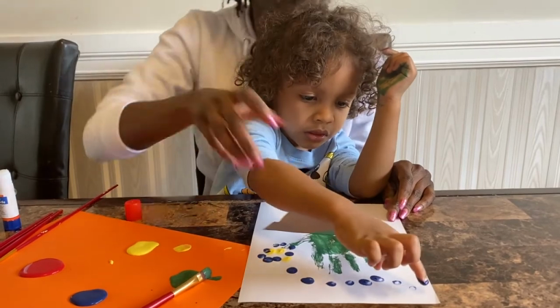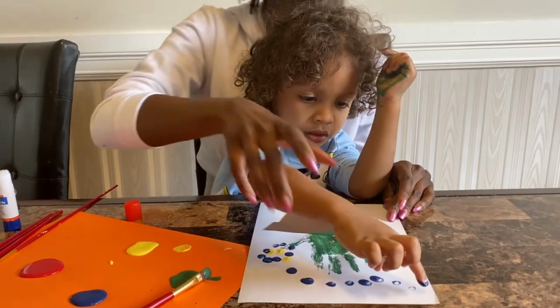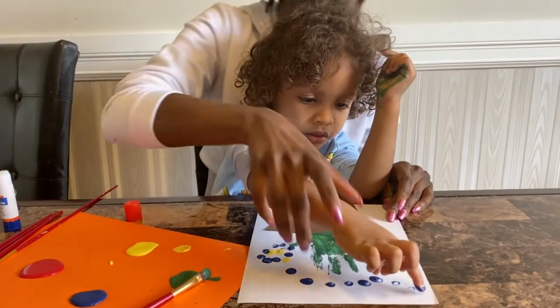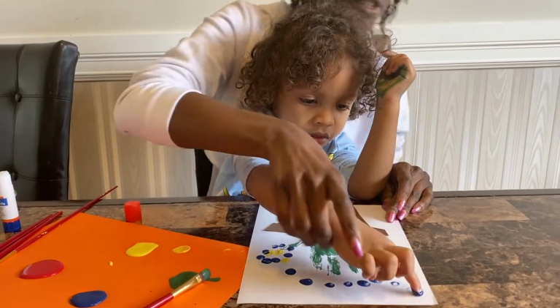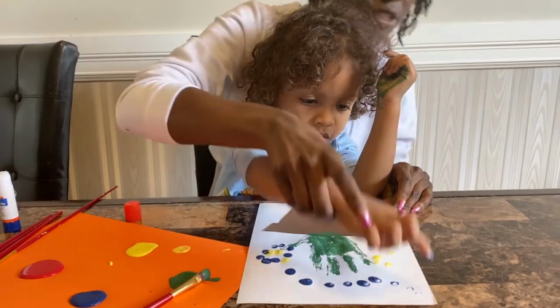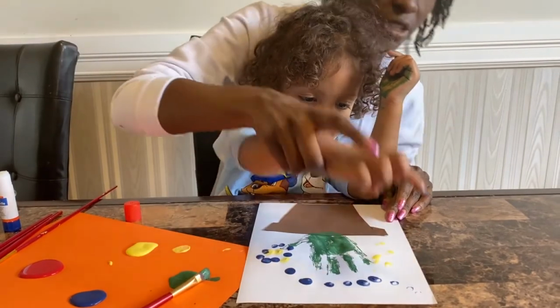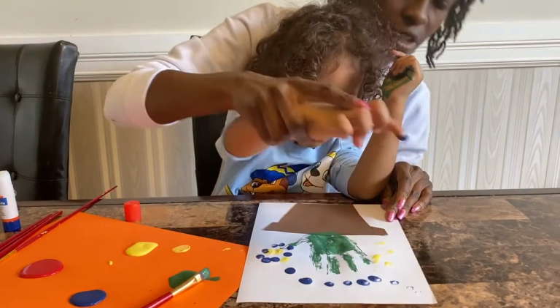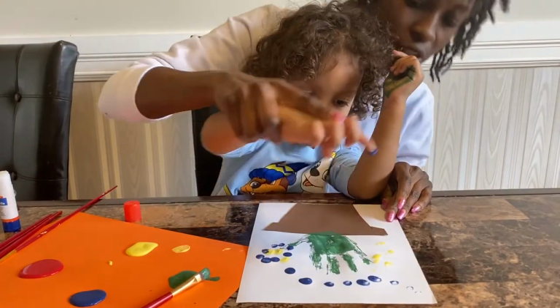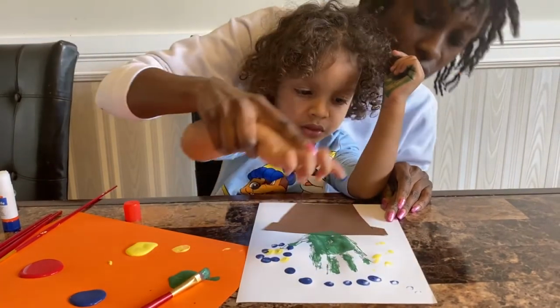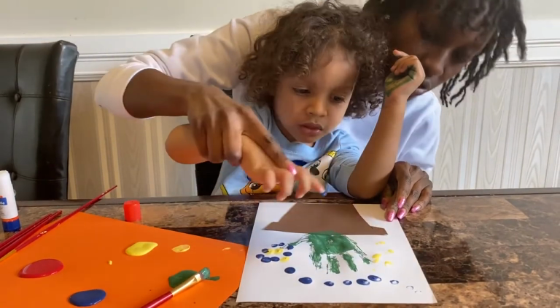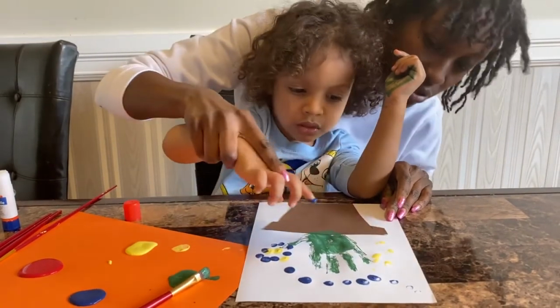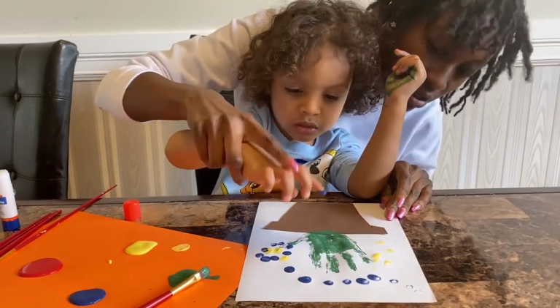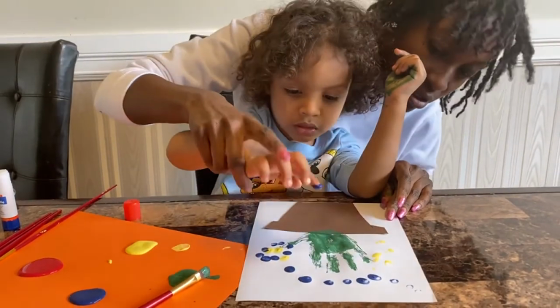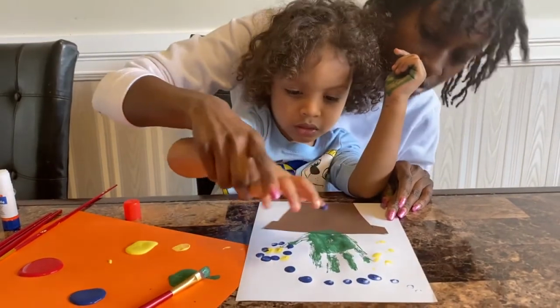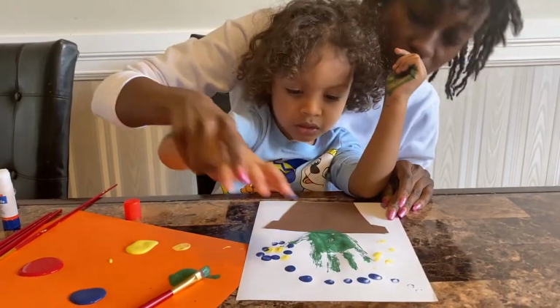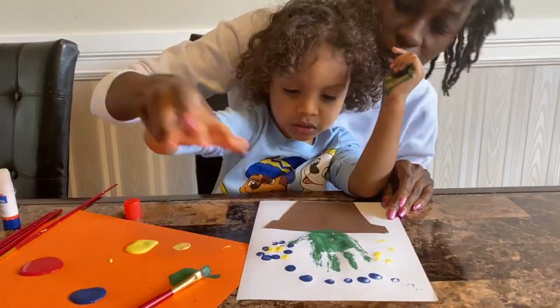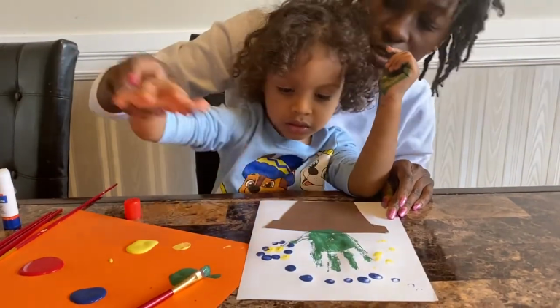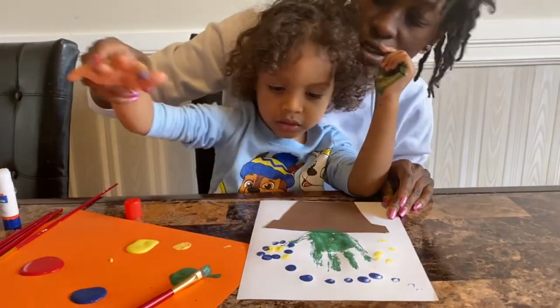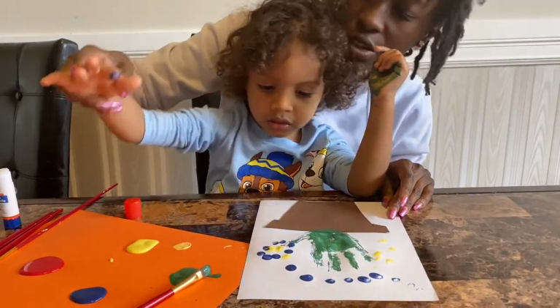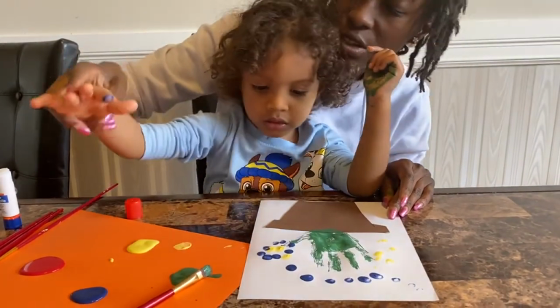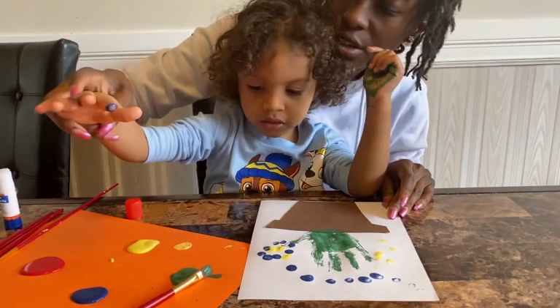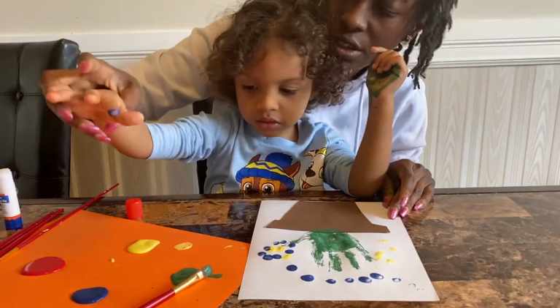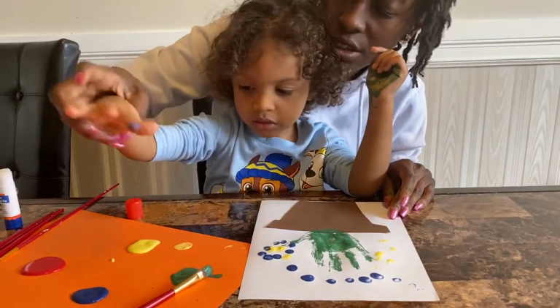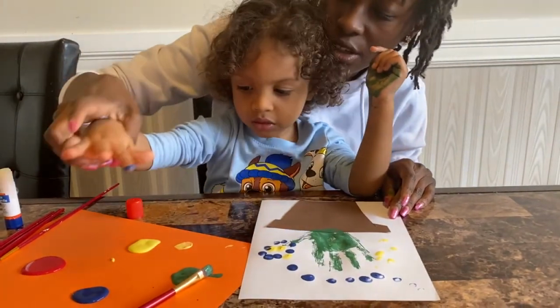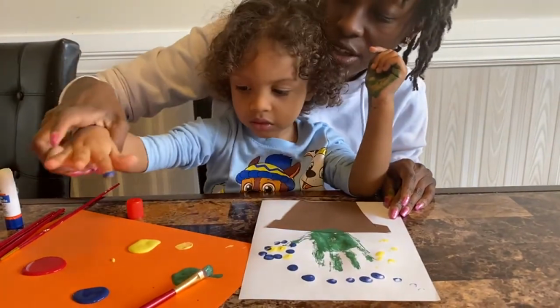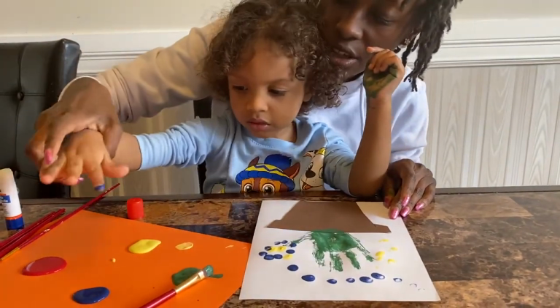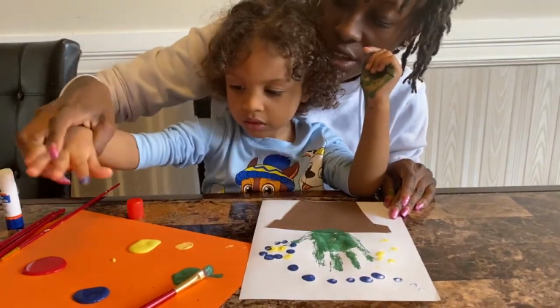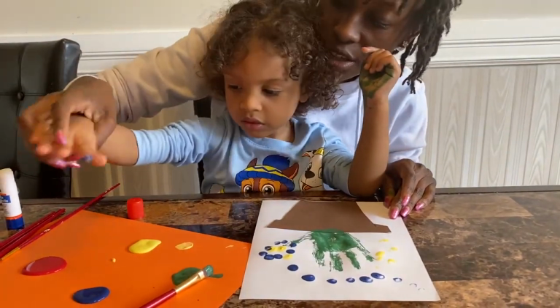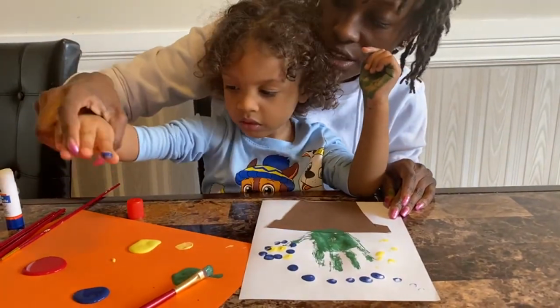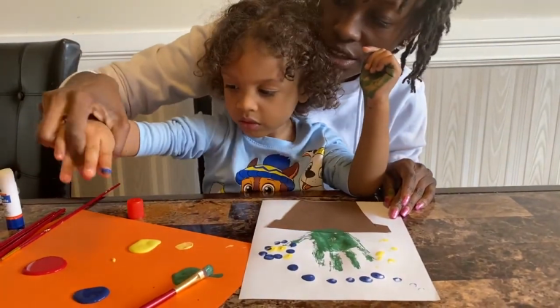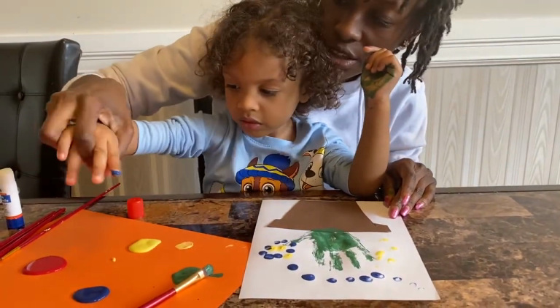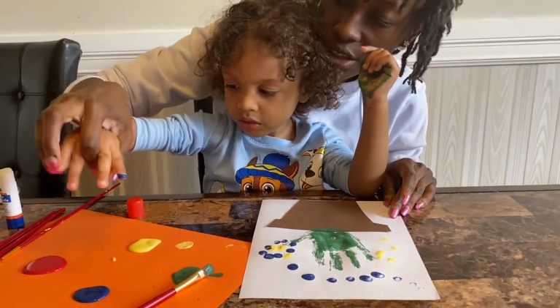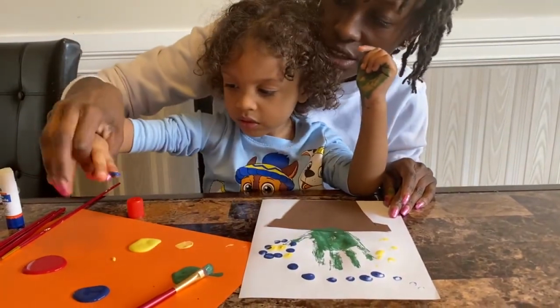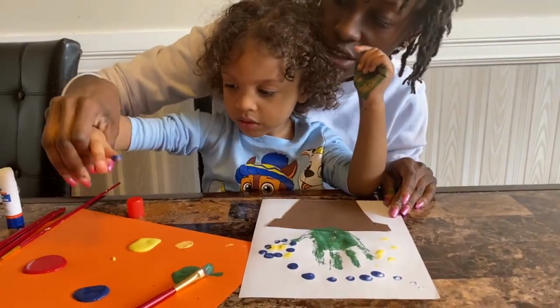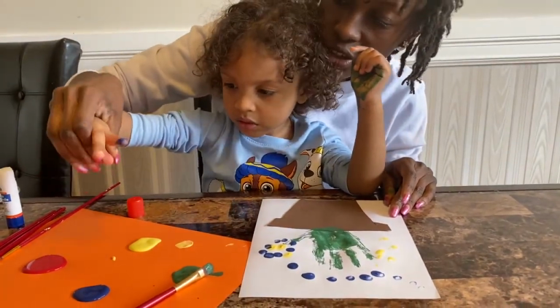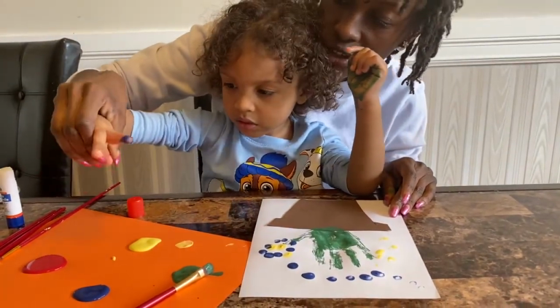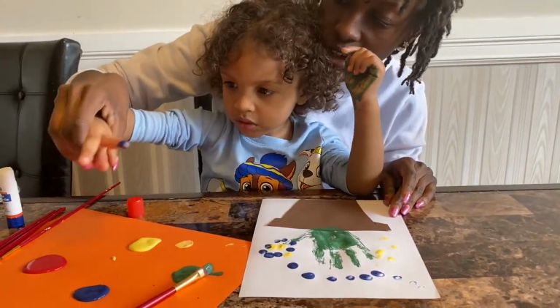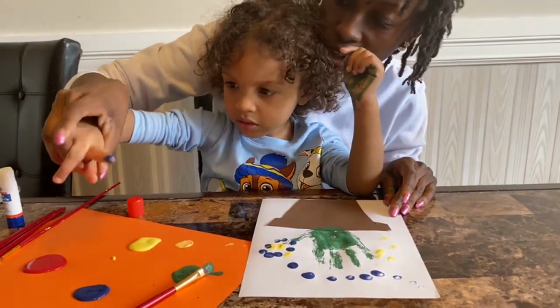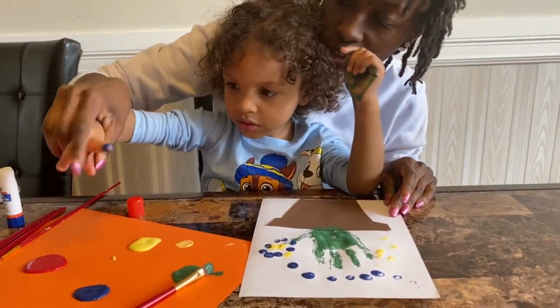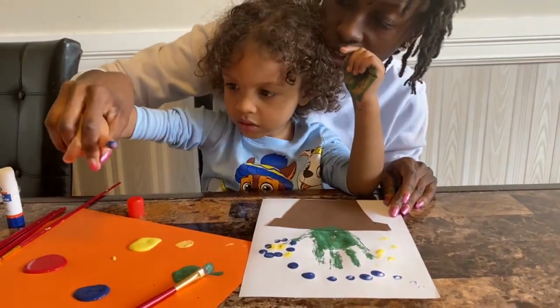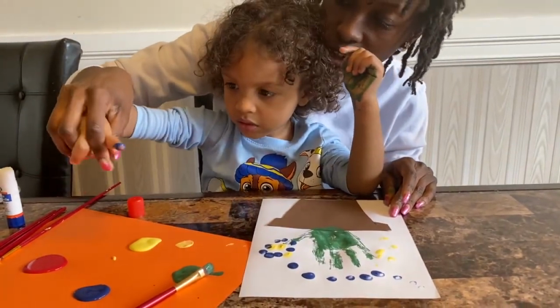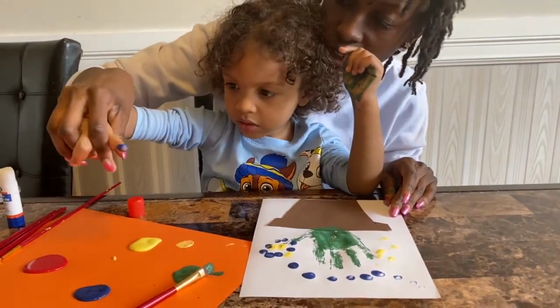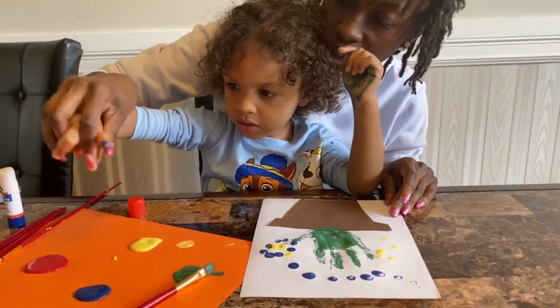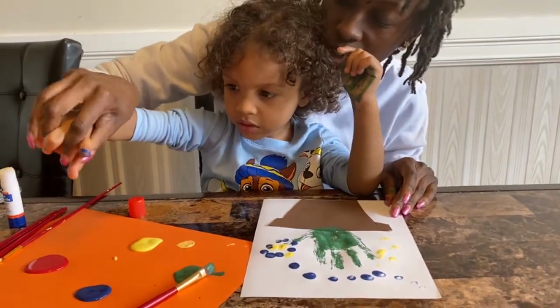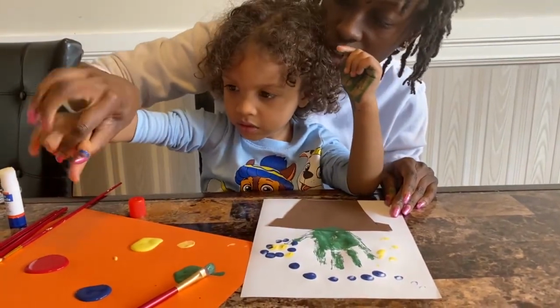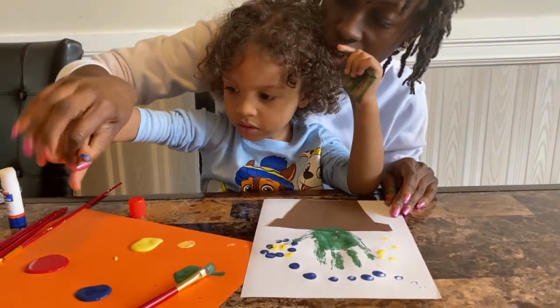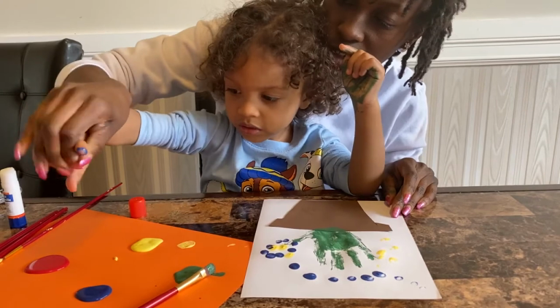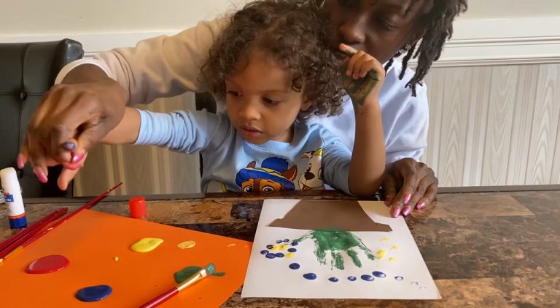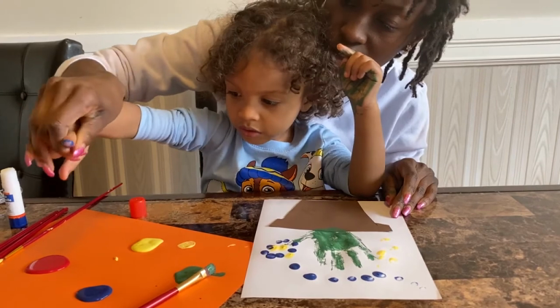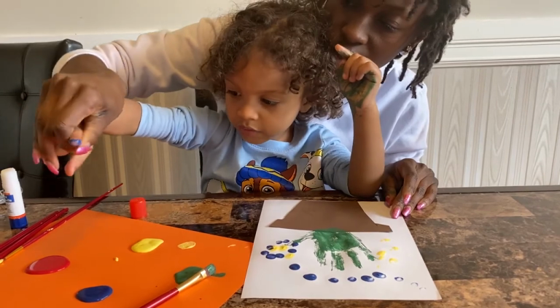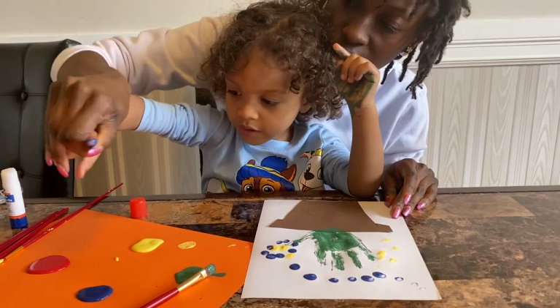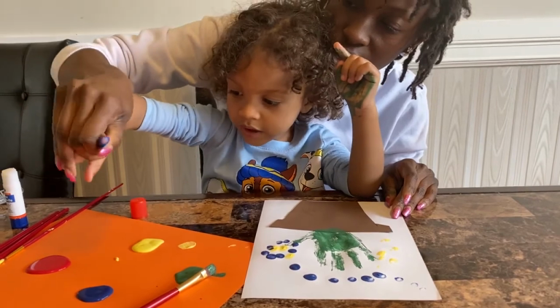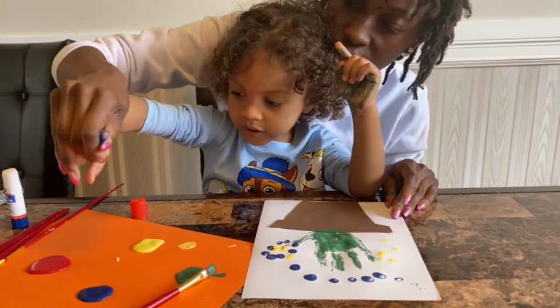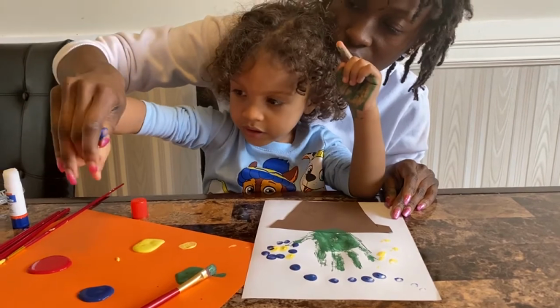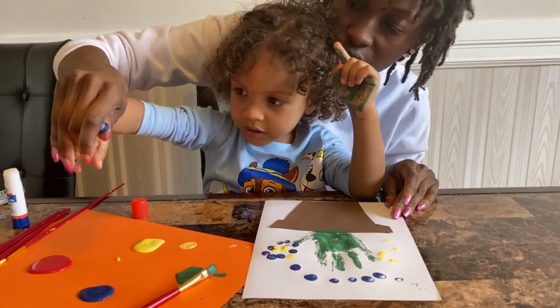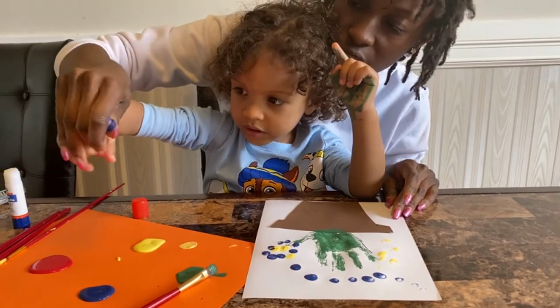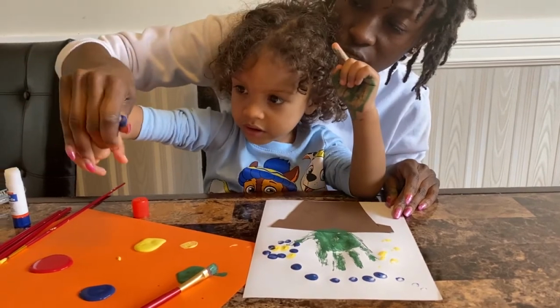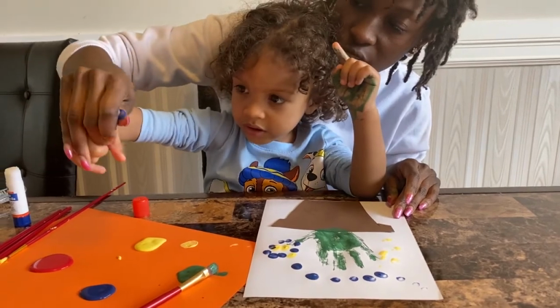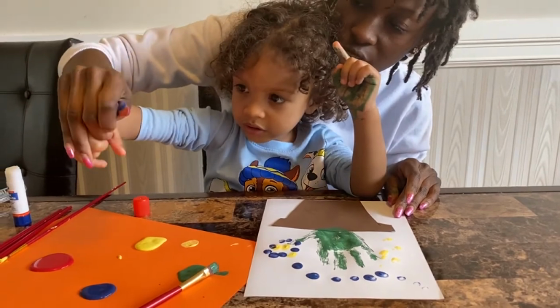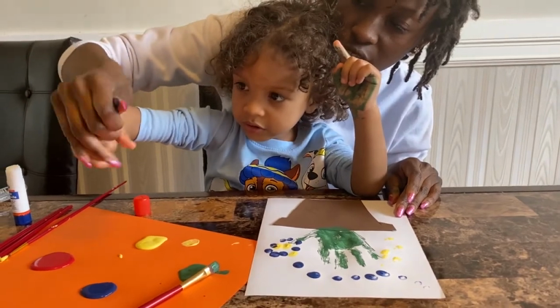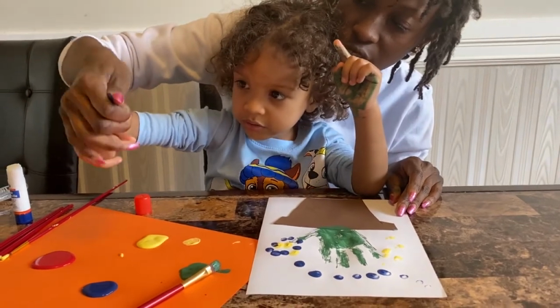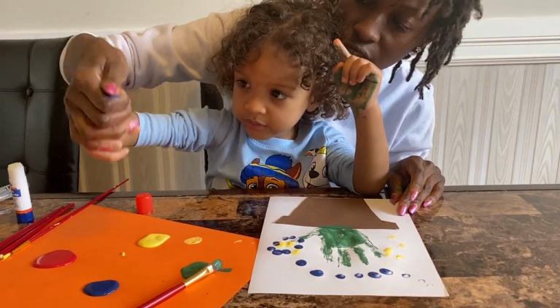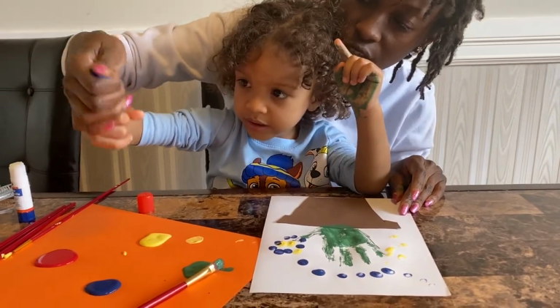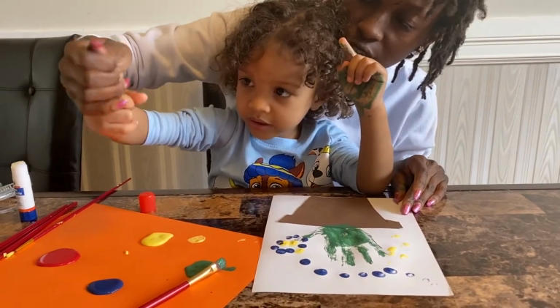You've got to stay close, like this. Let's try a different color — red. Okay, red.